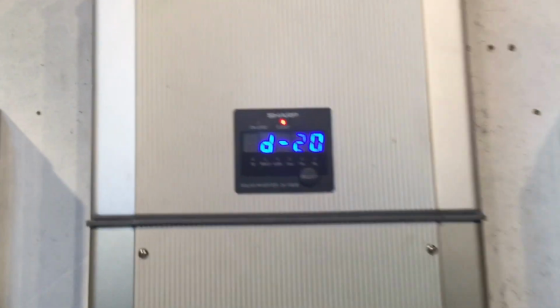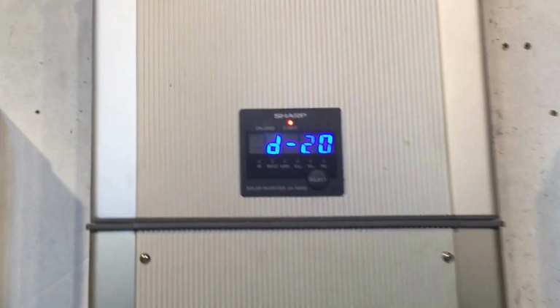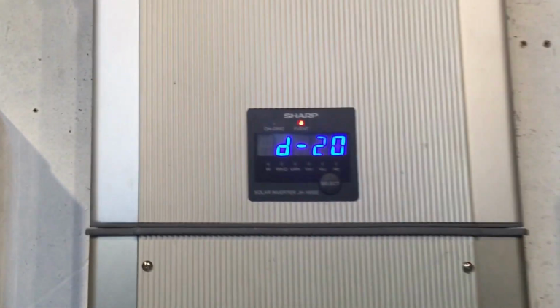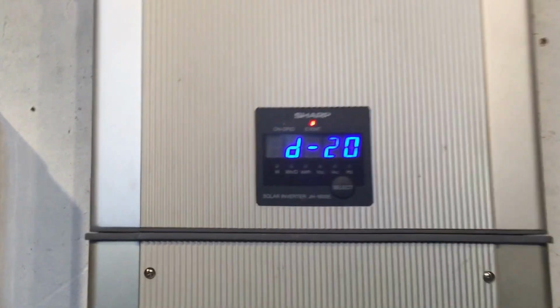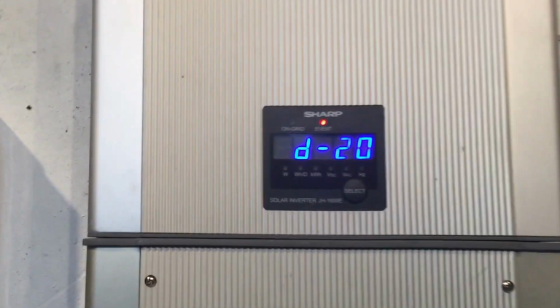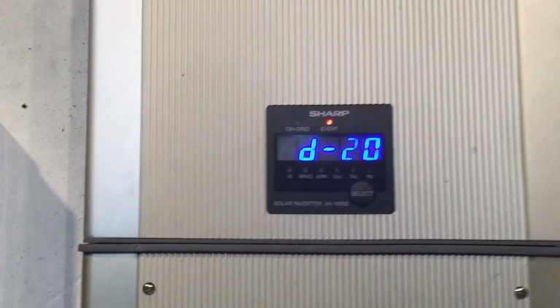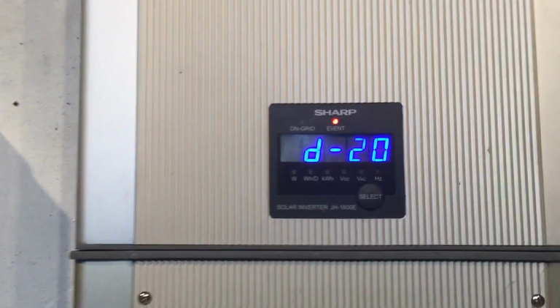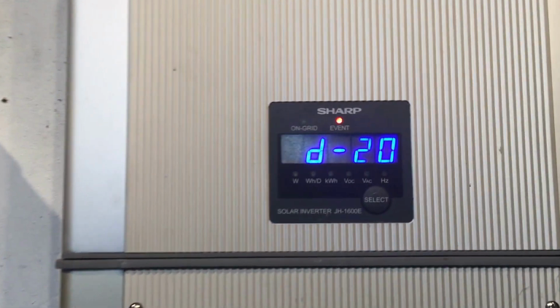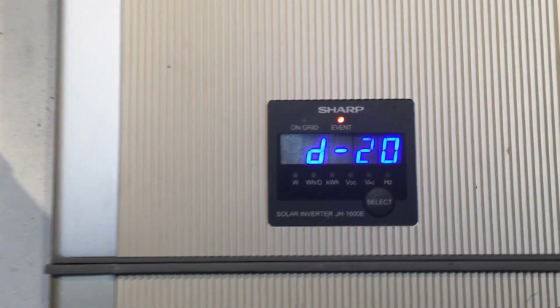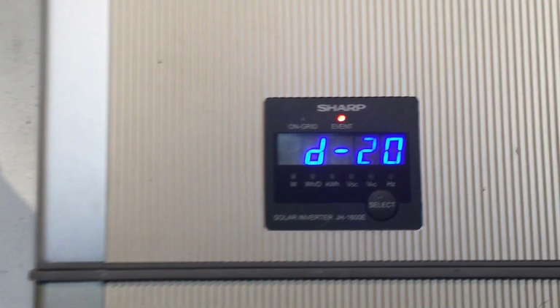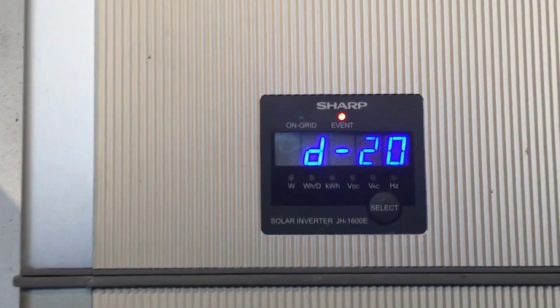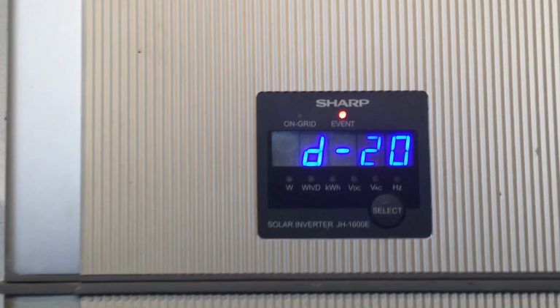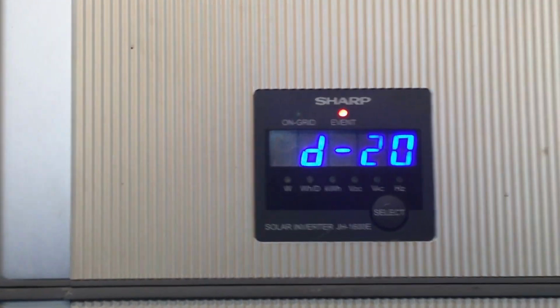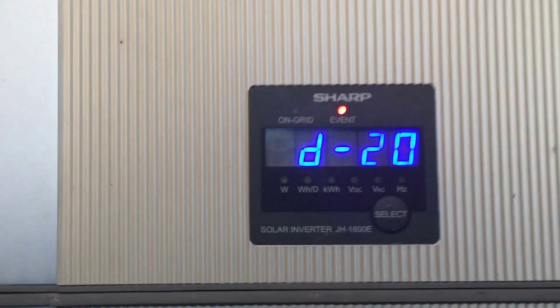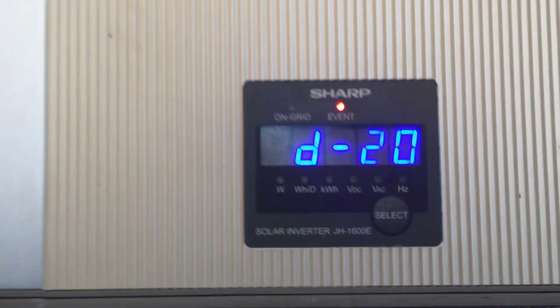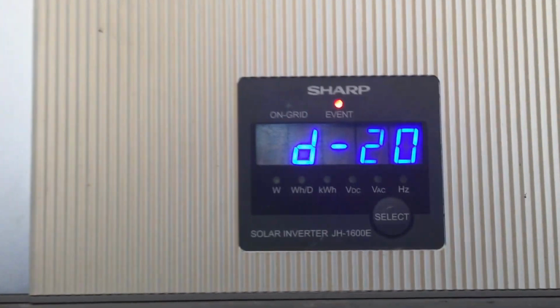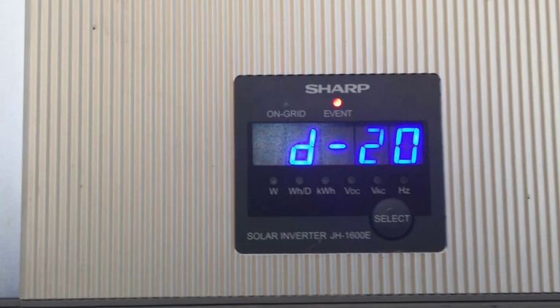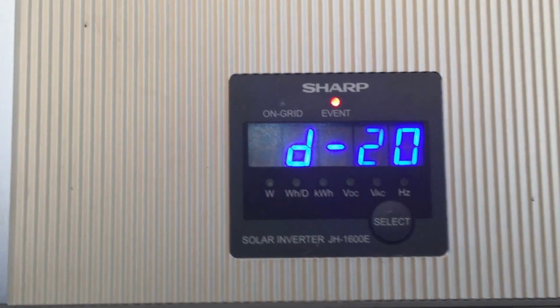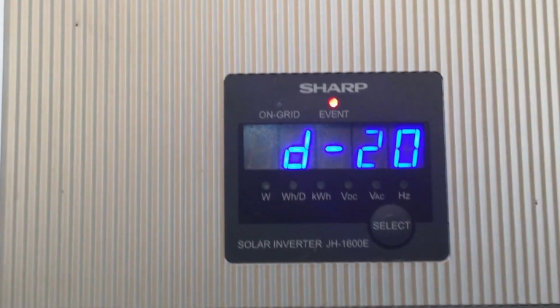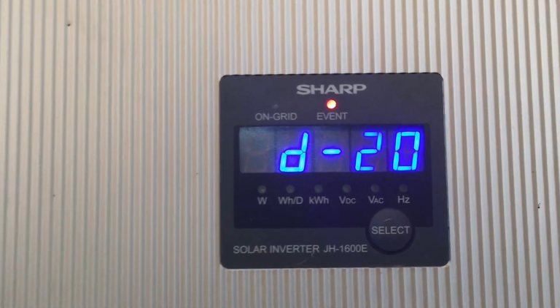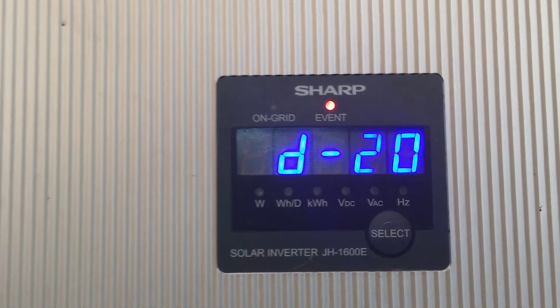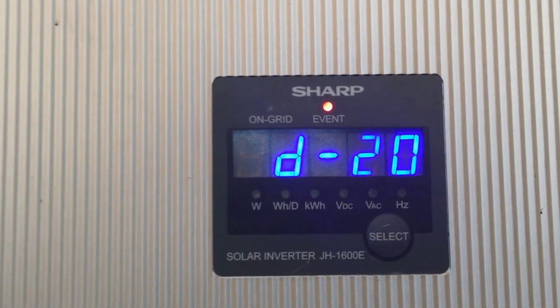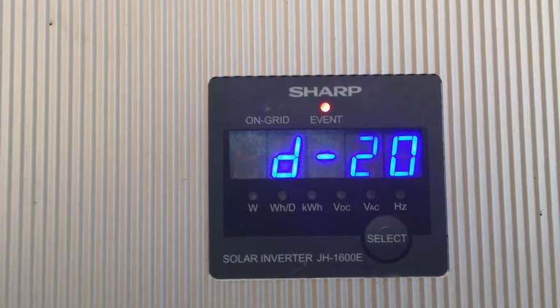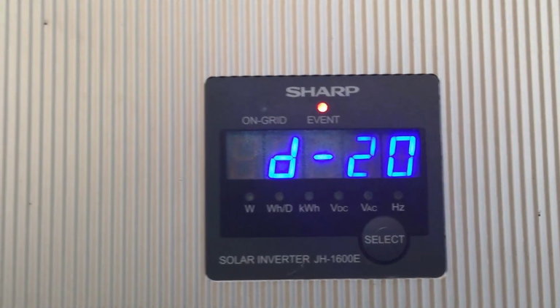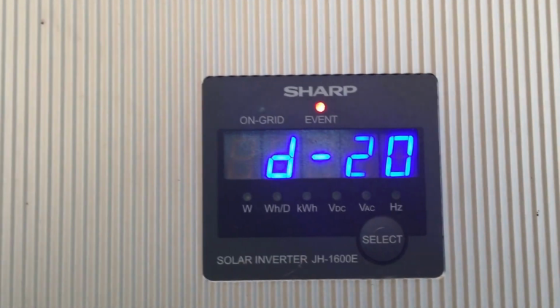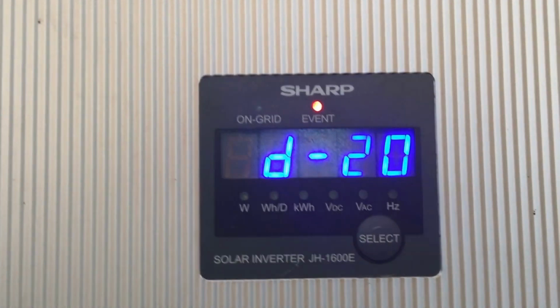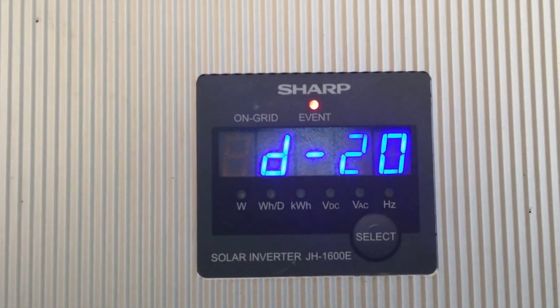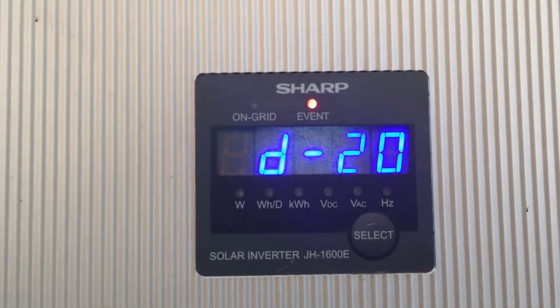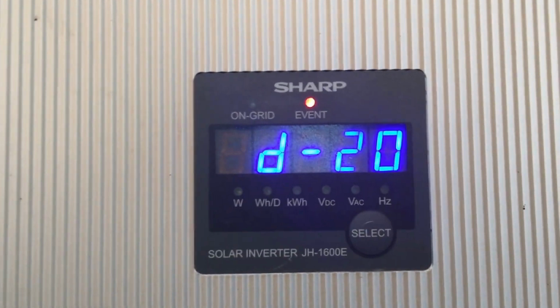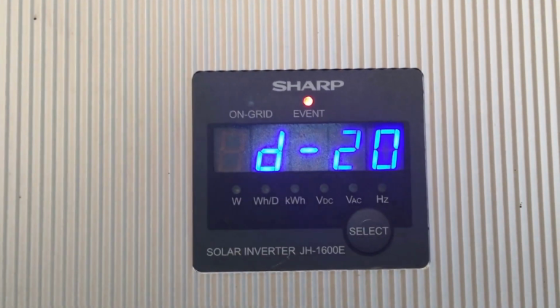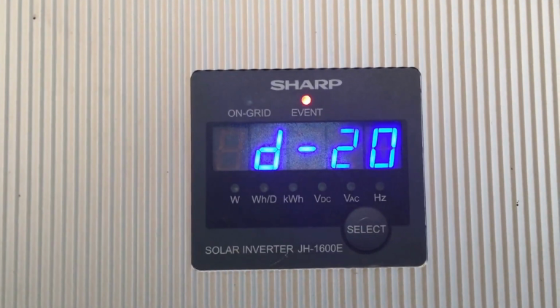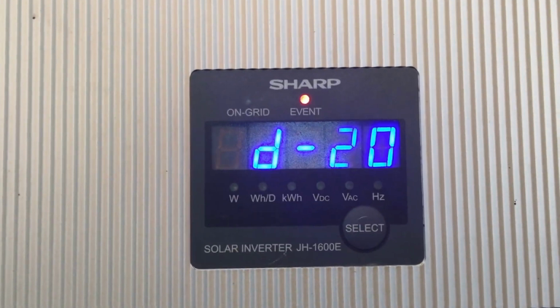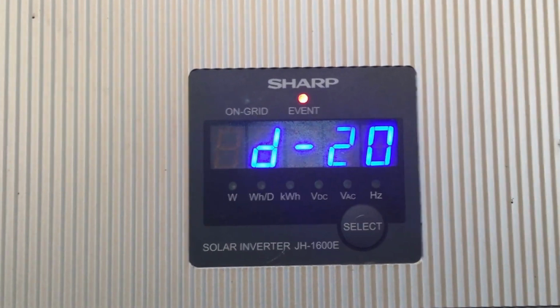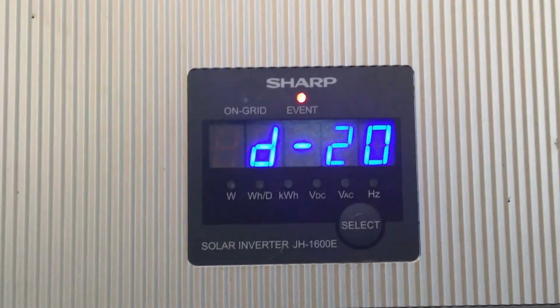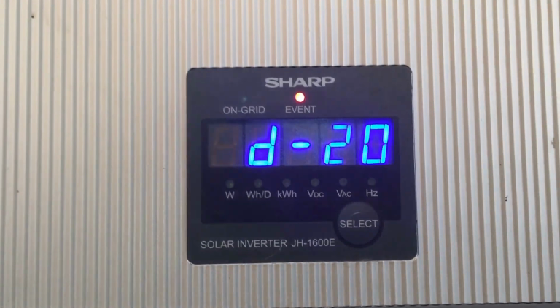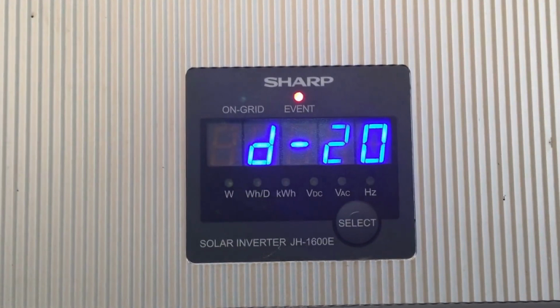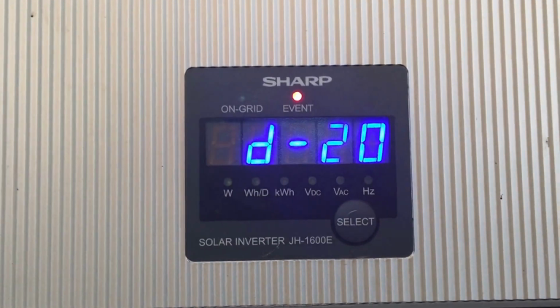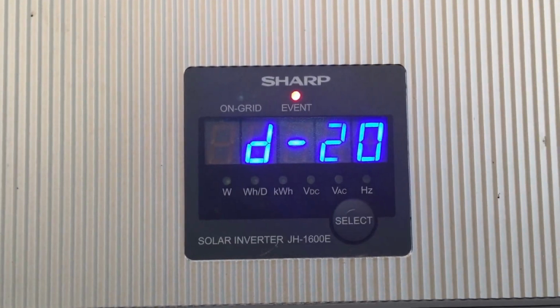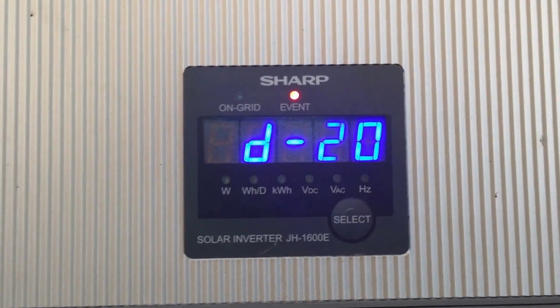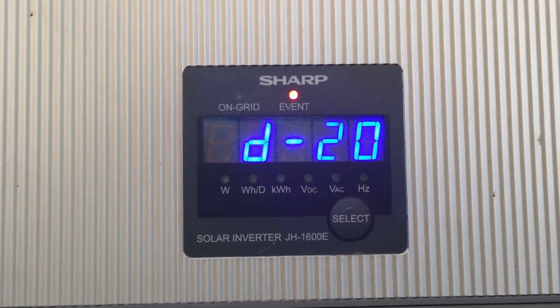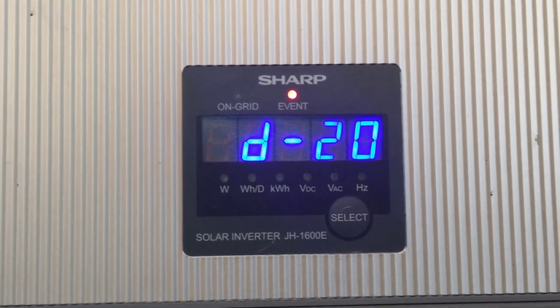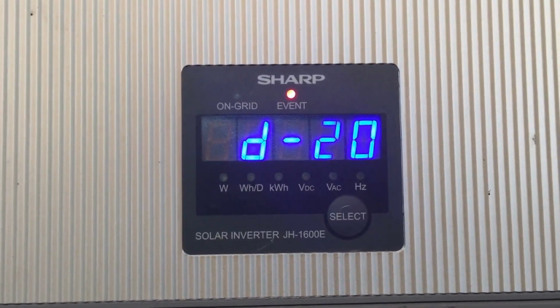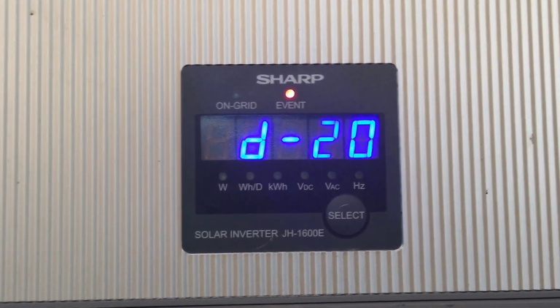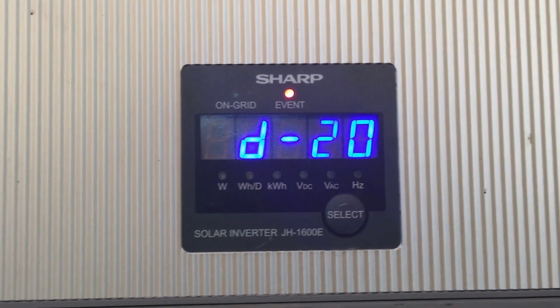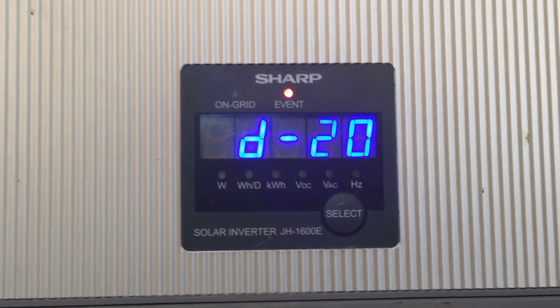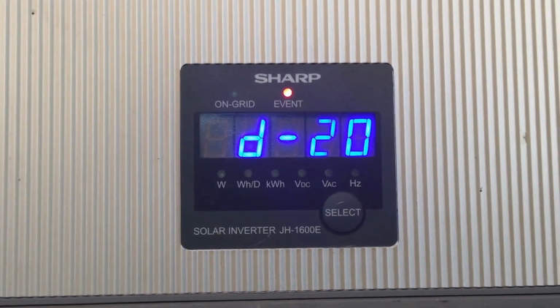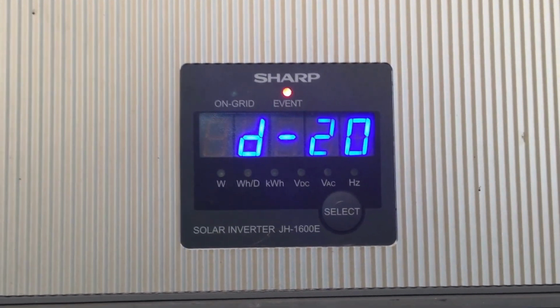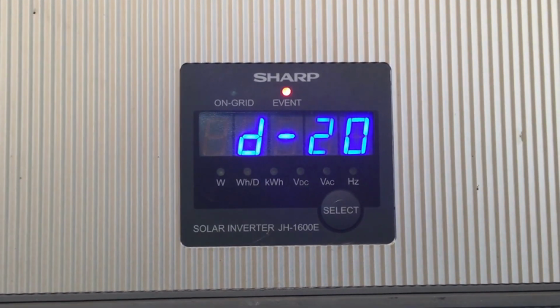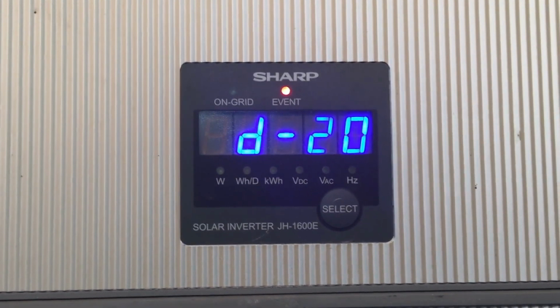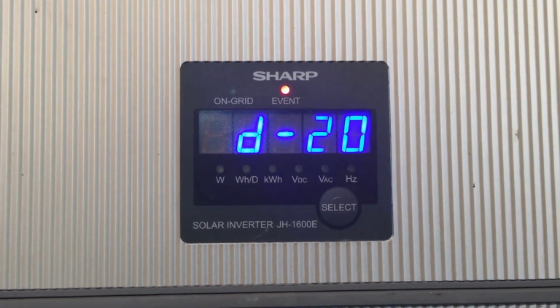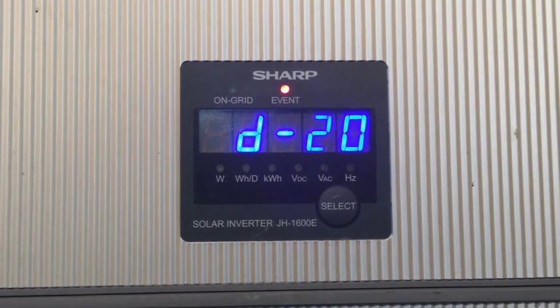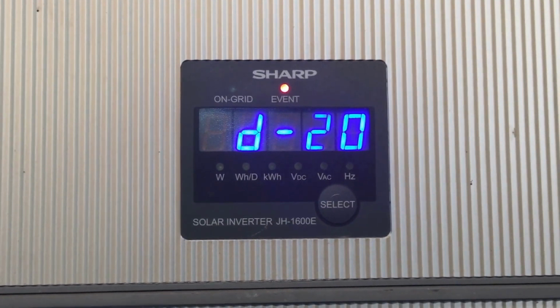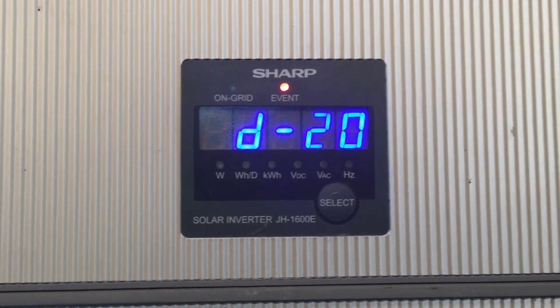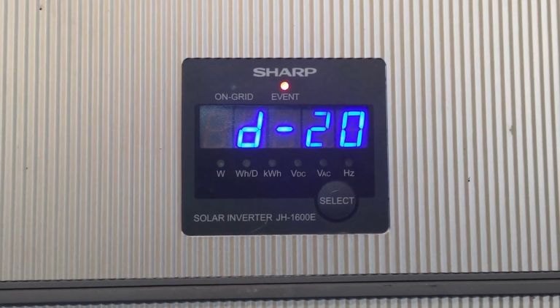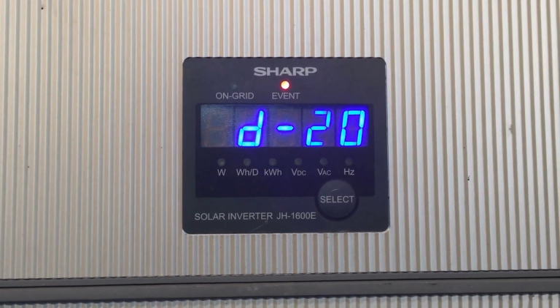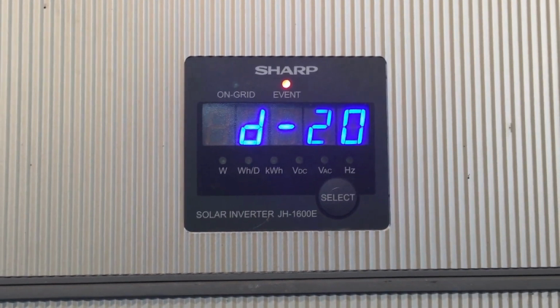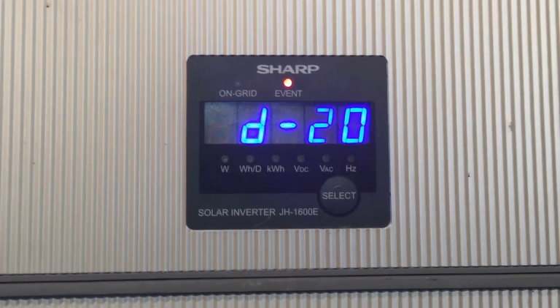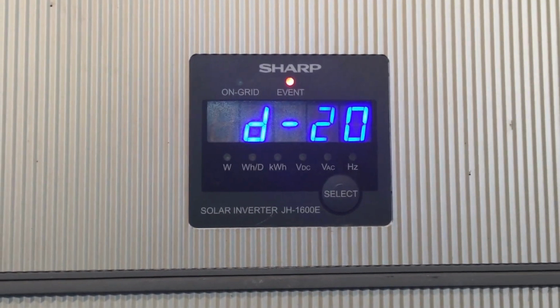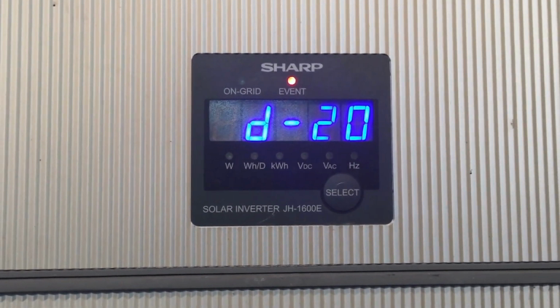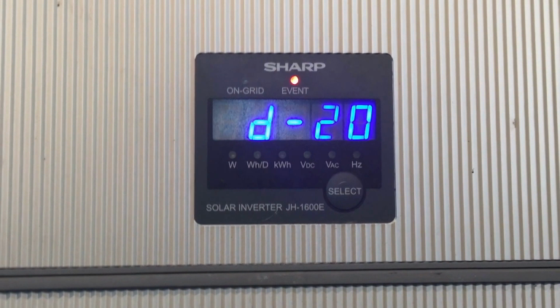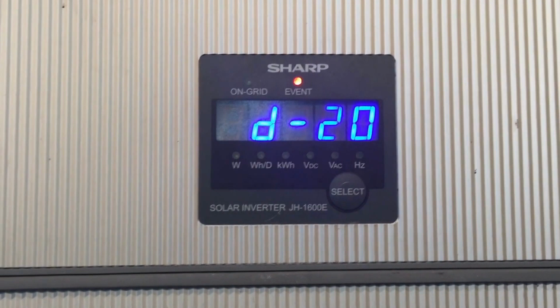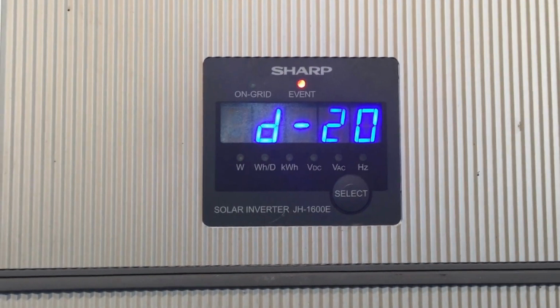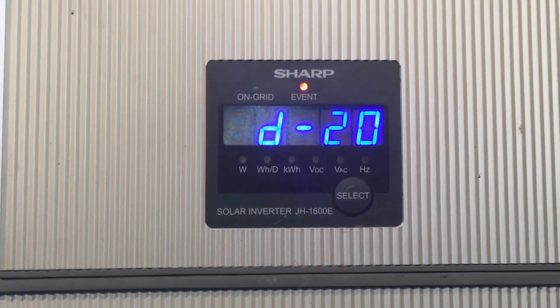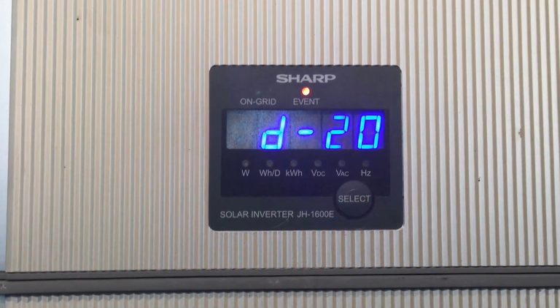You can see straight away it's come up with a D20 error message again, so this internal temperature sensor issue is persistent.